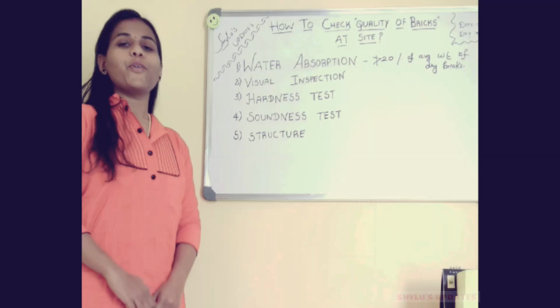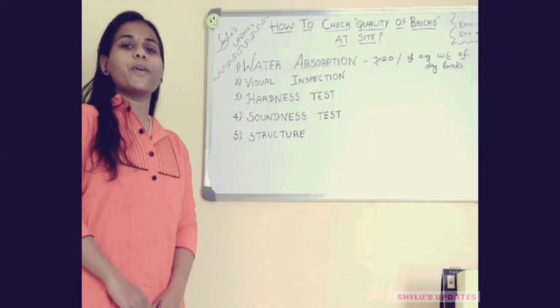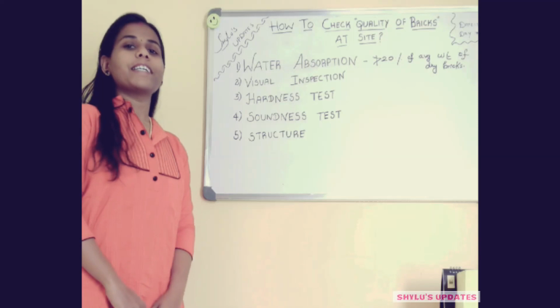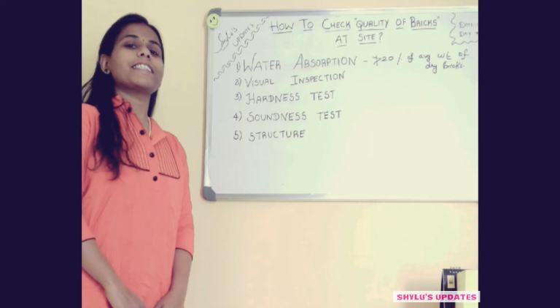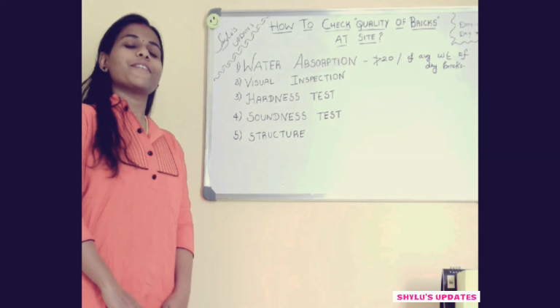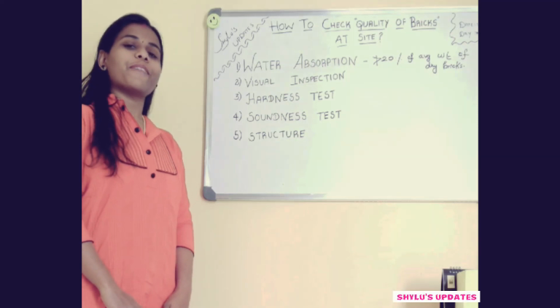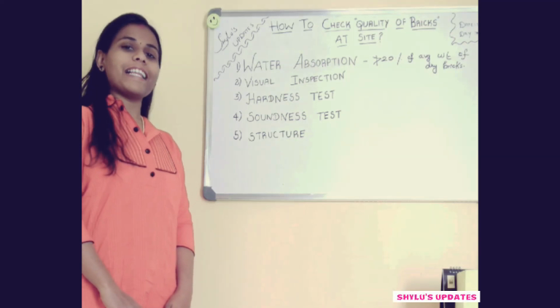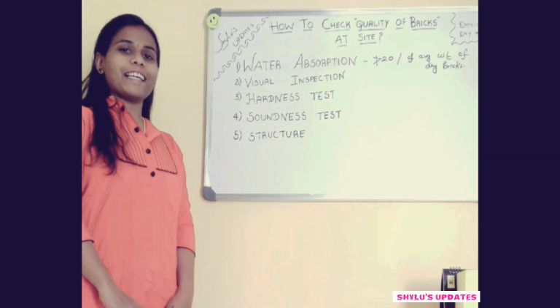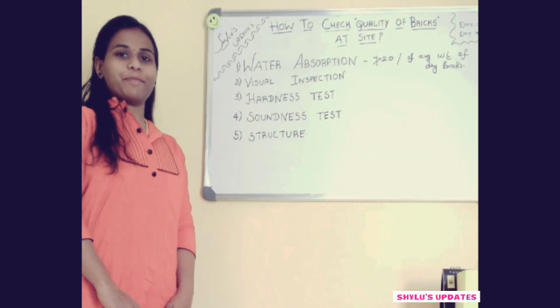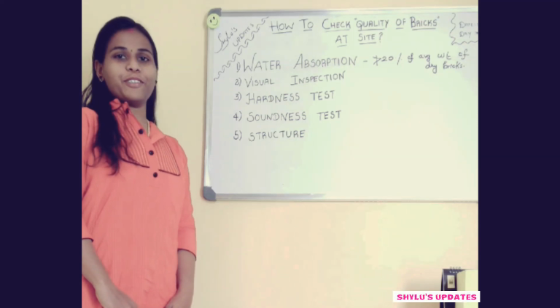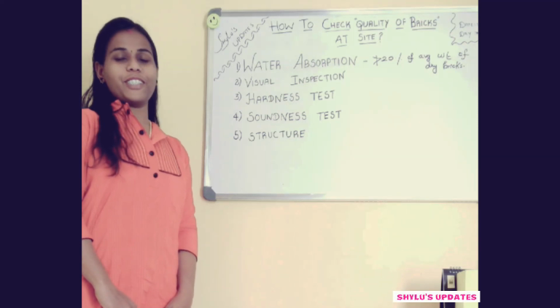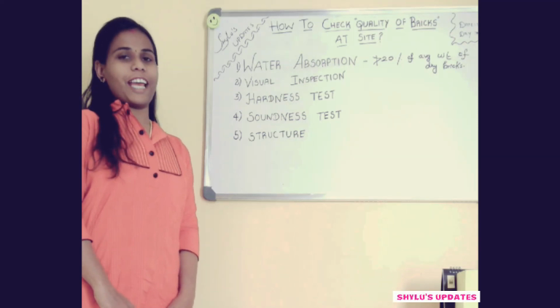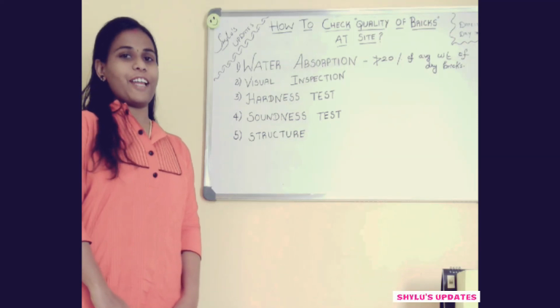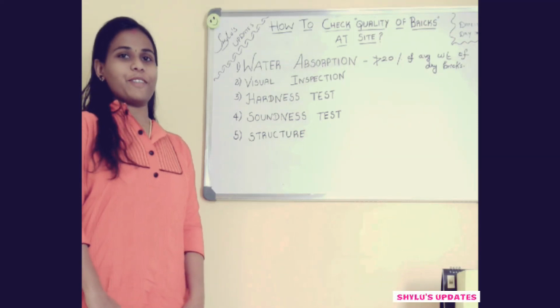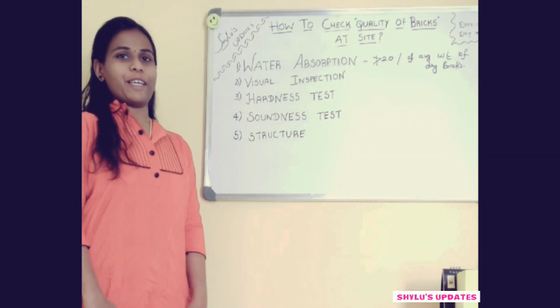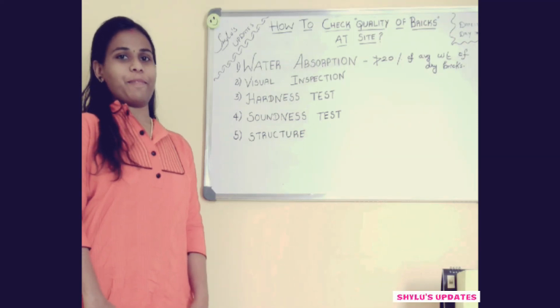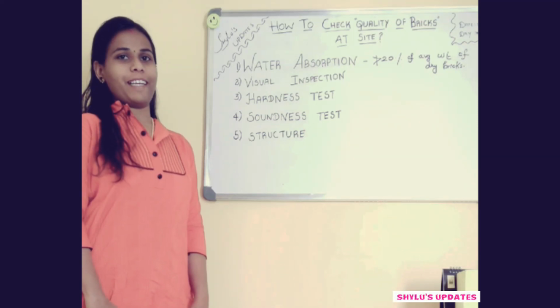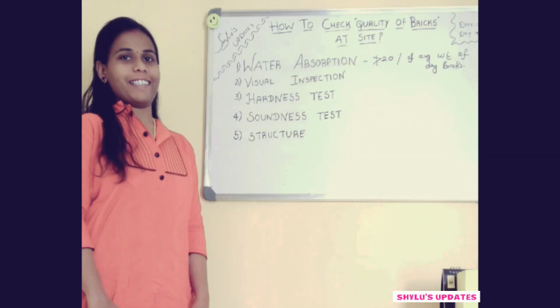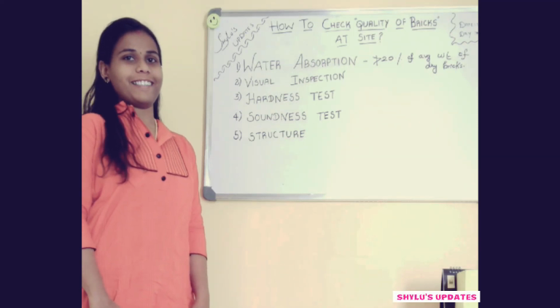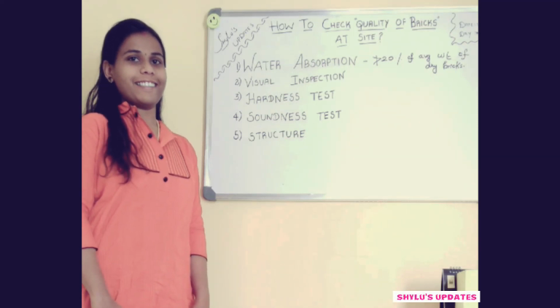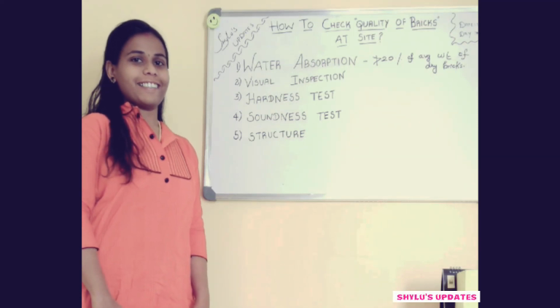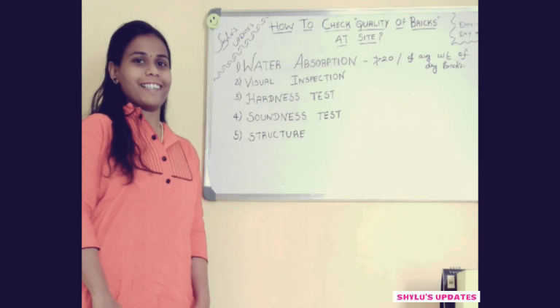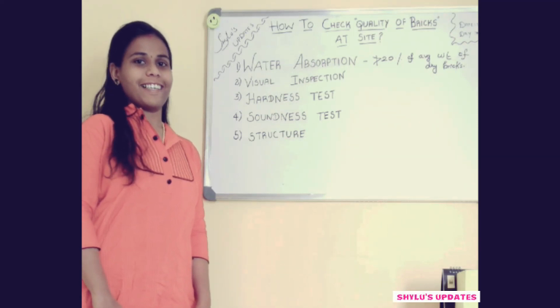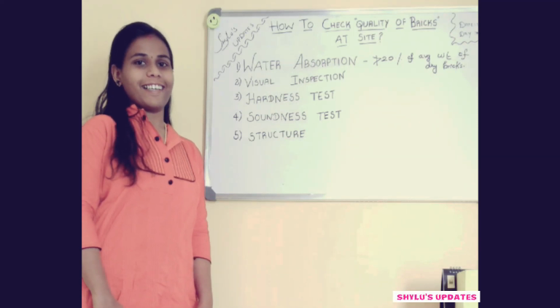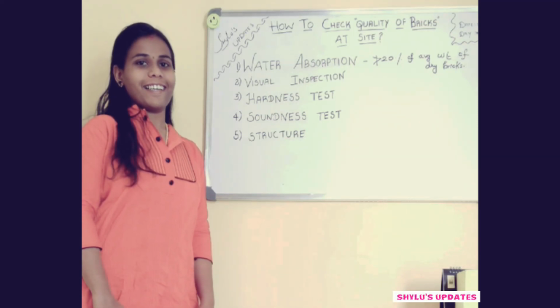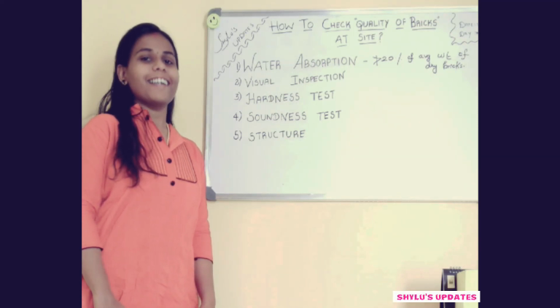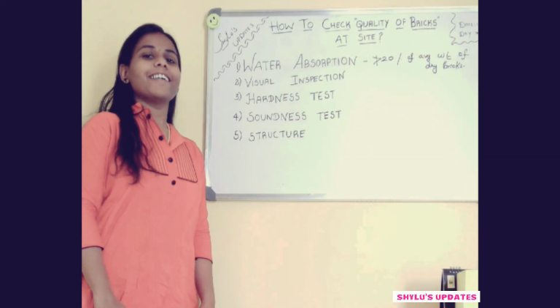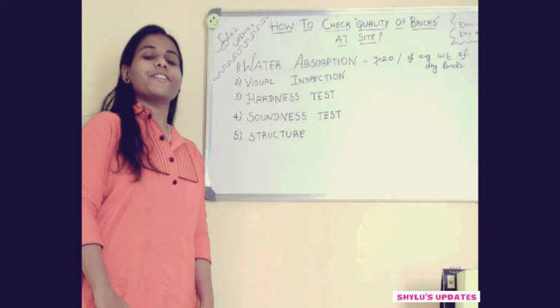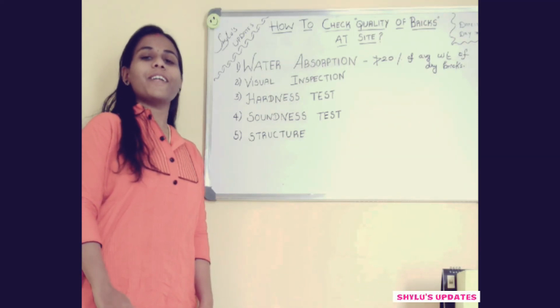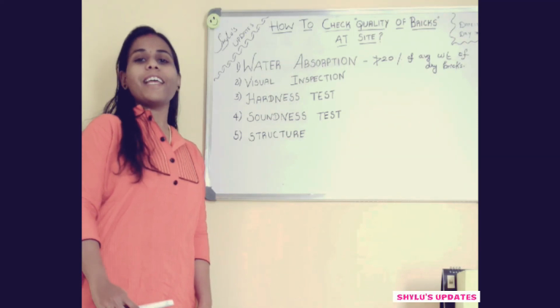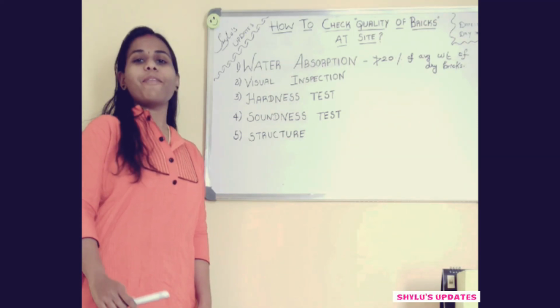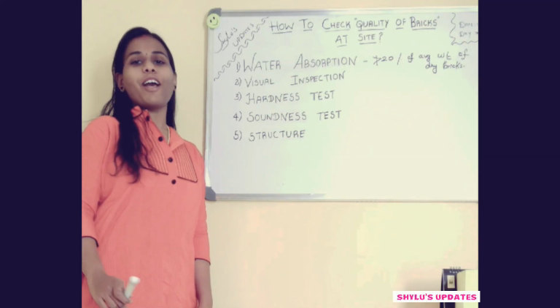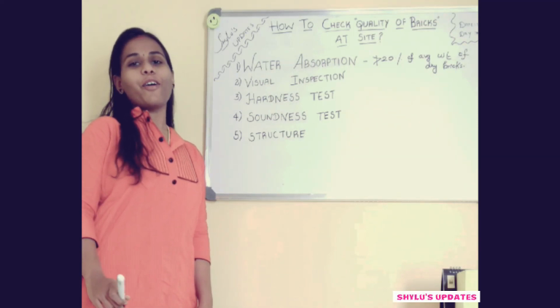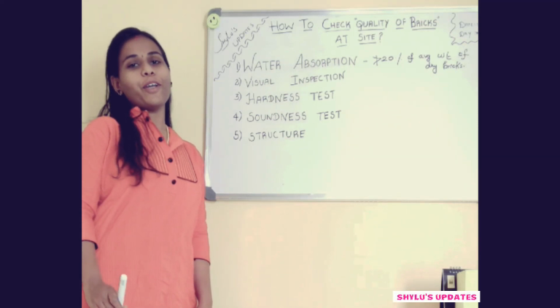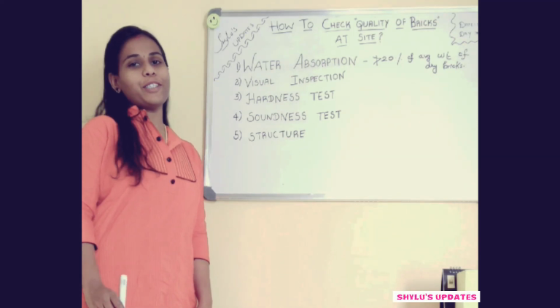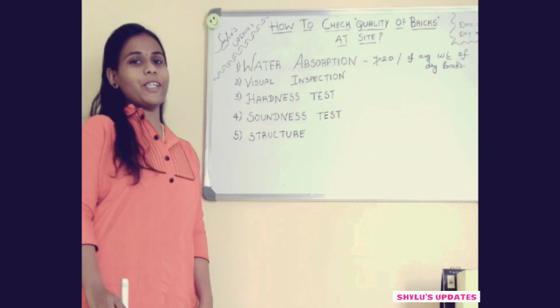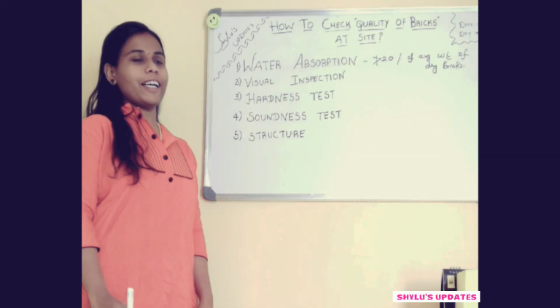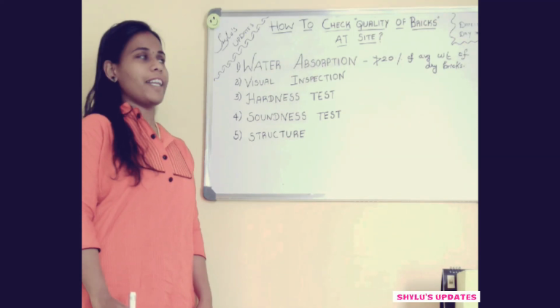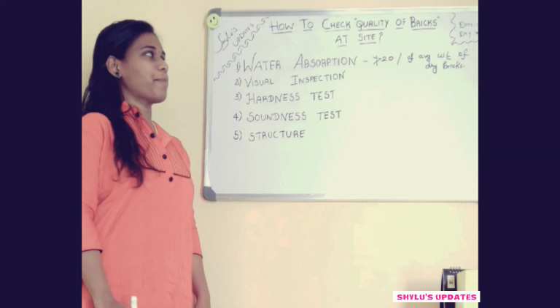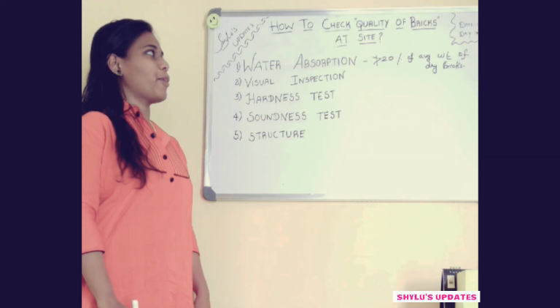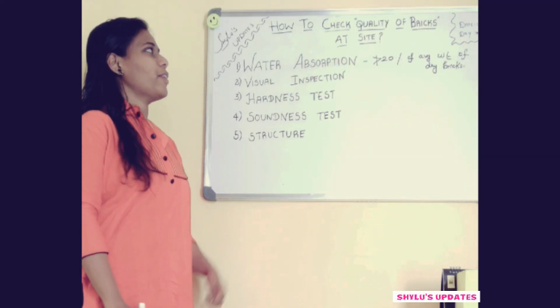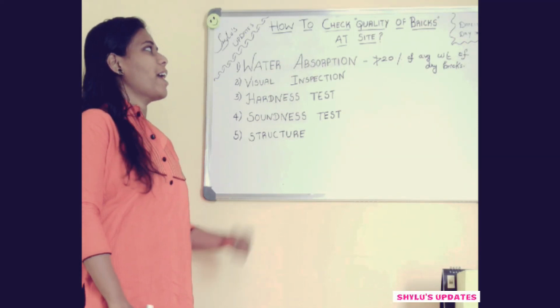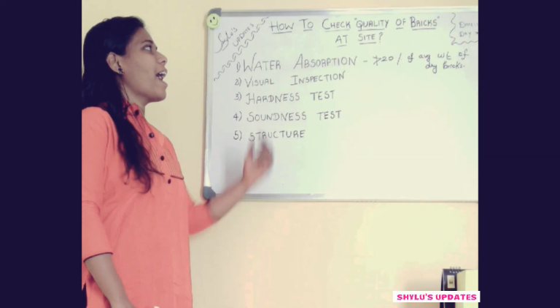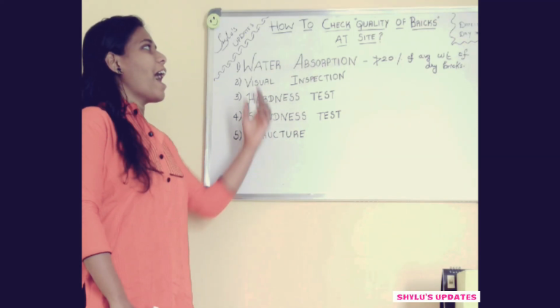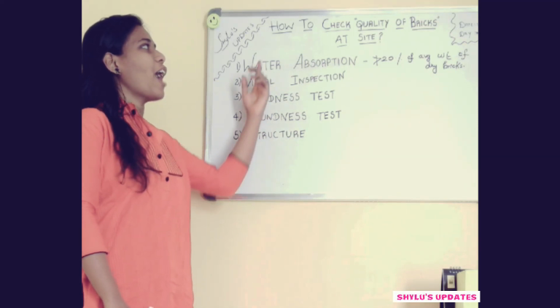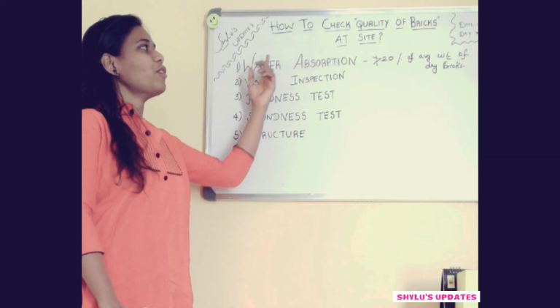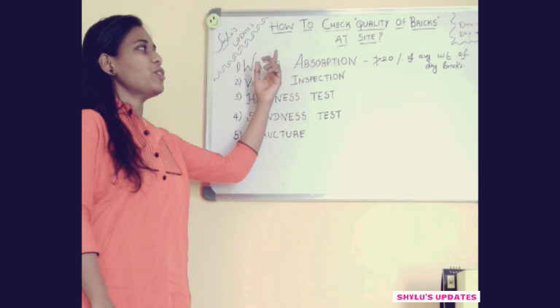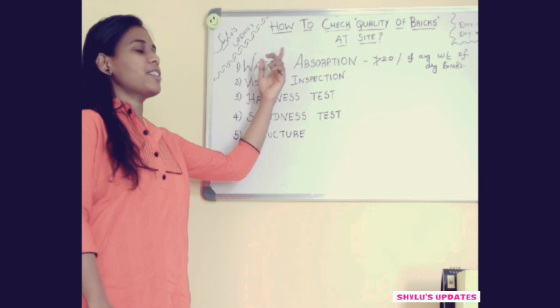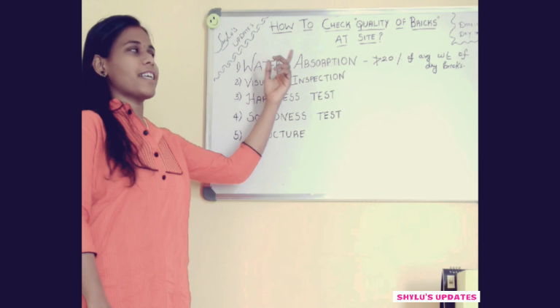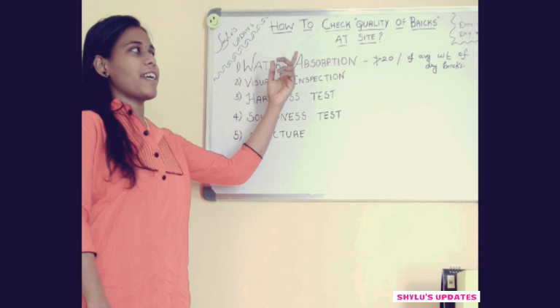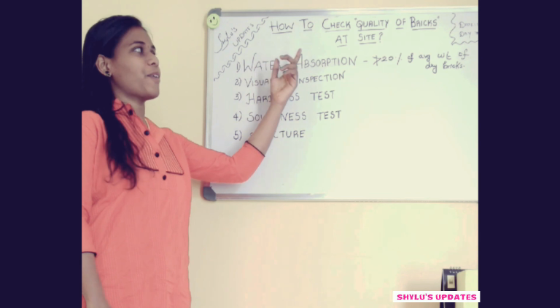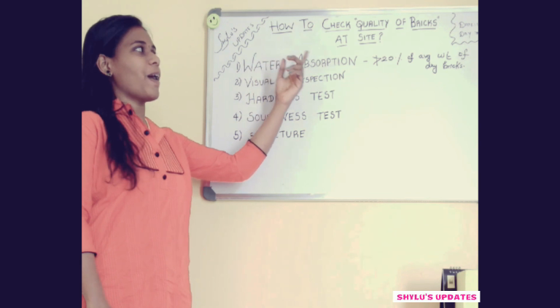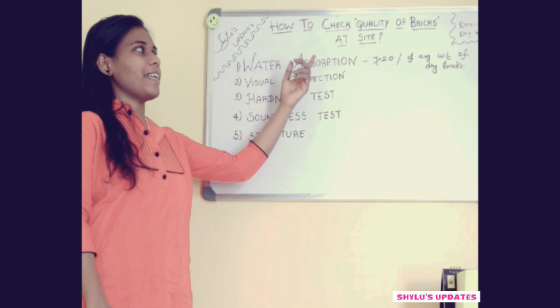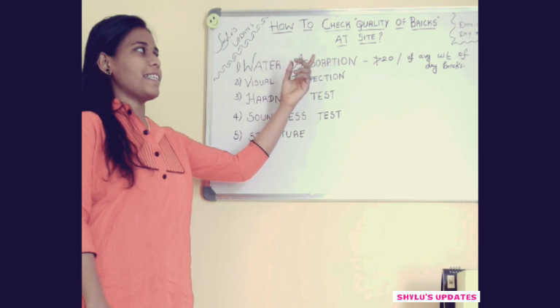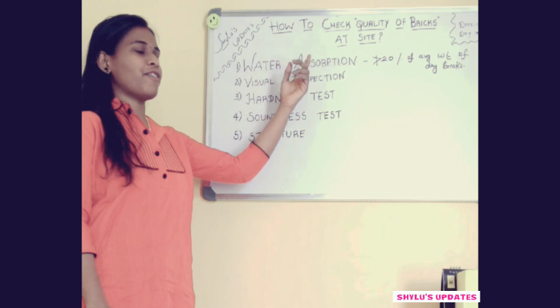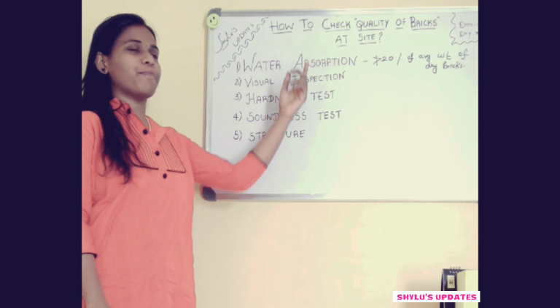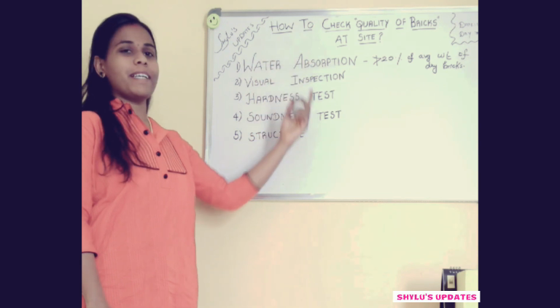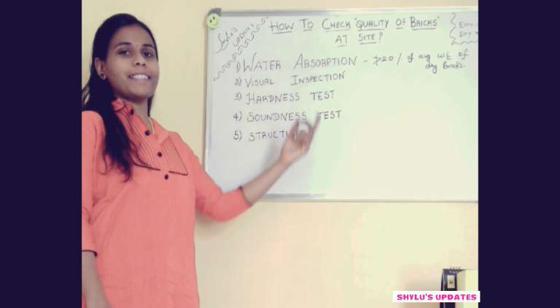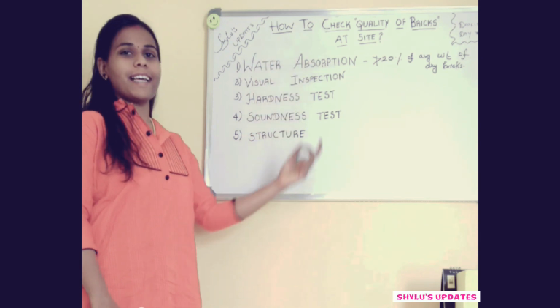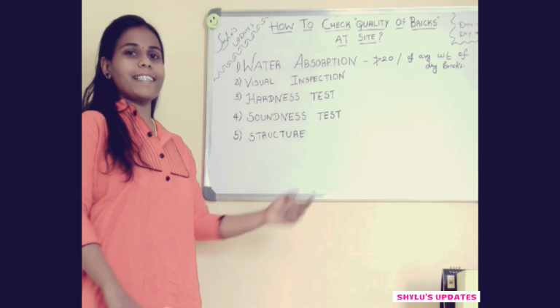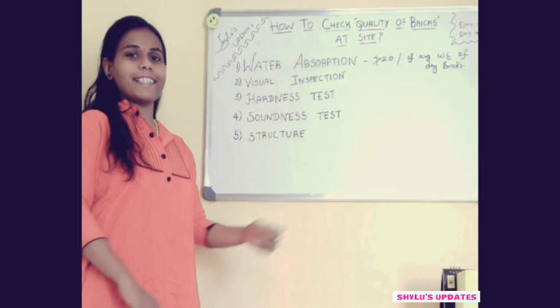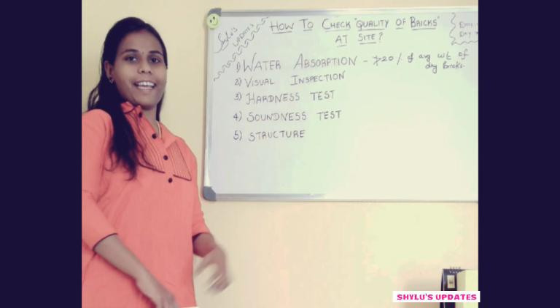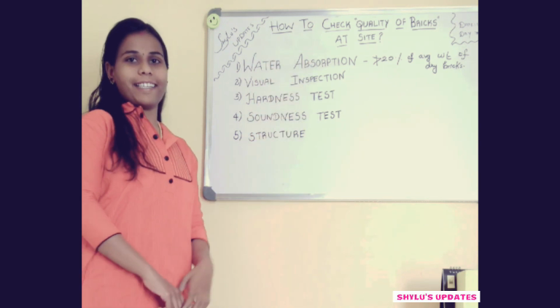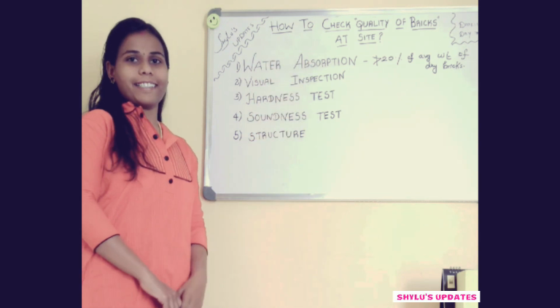Hello viewers, welcome to Shino's Updates. Today we are going to learn about how to check quality of bricks at site.